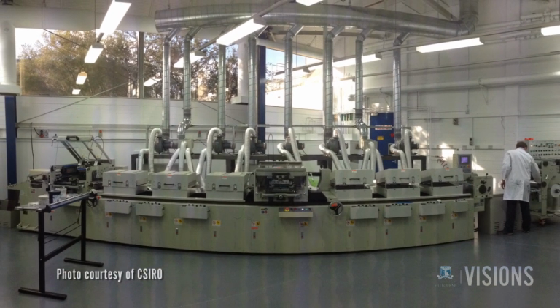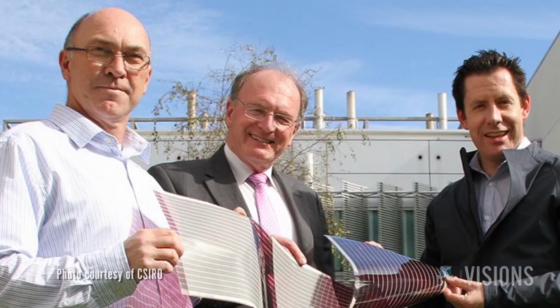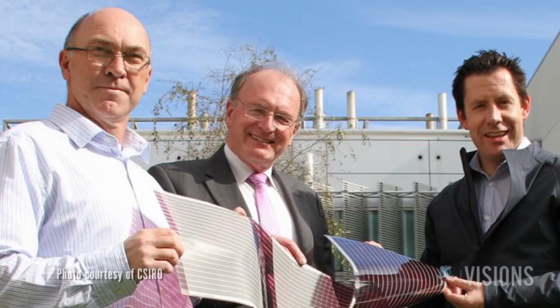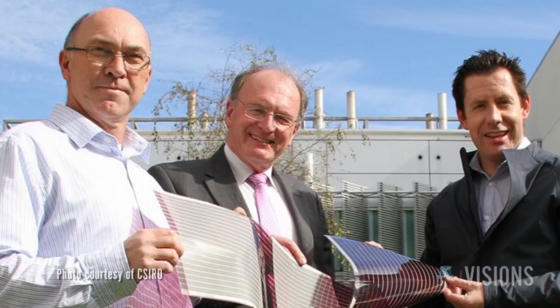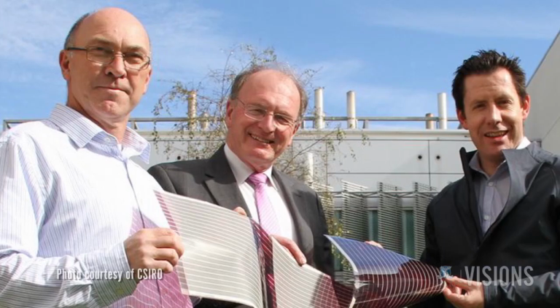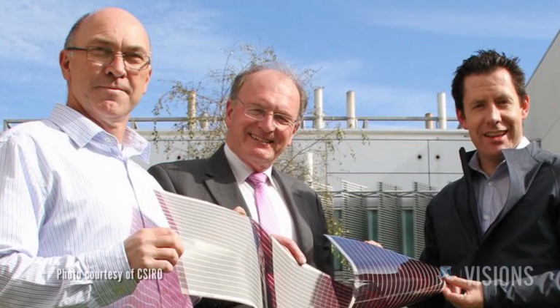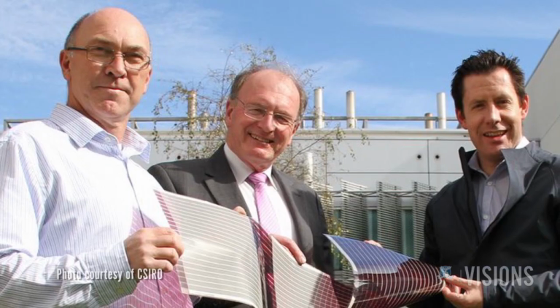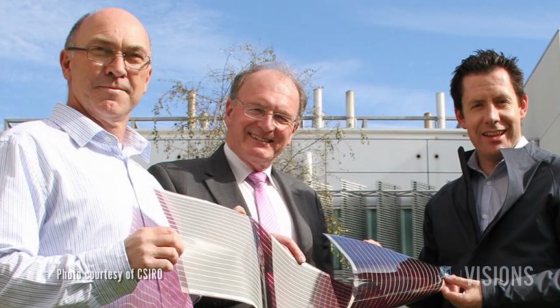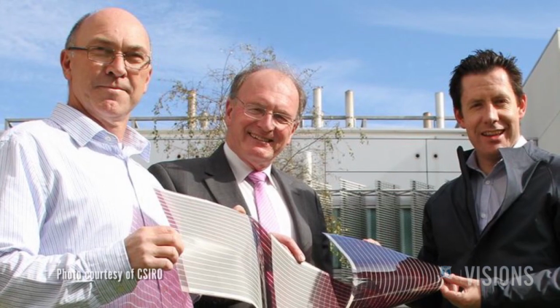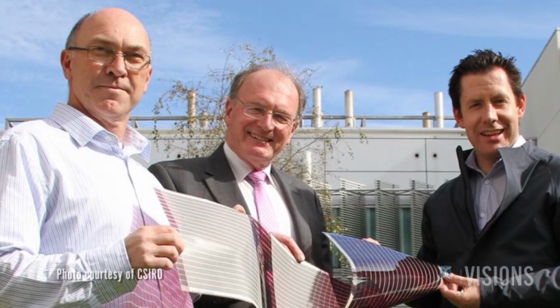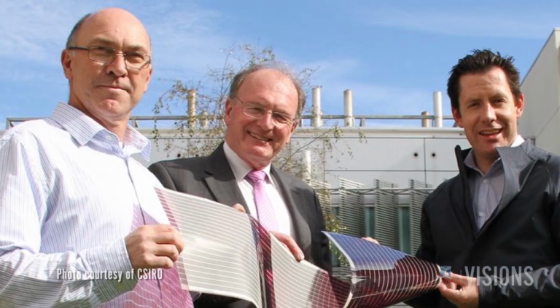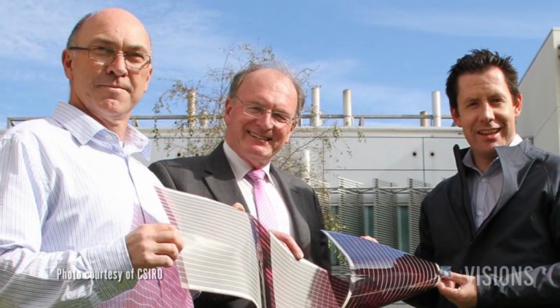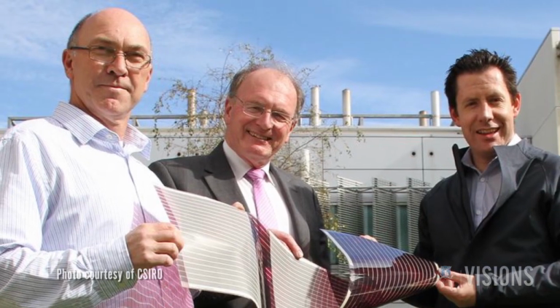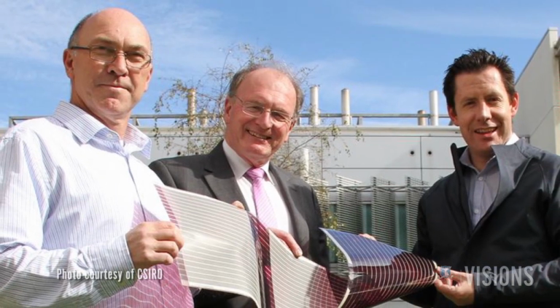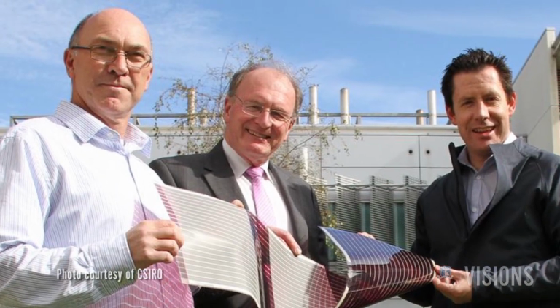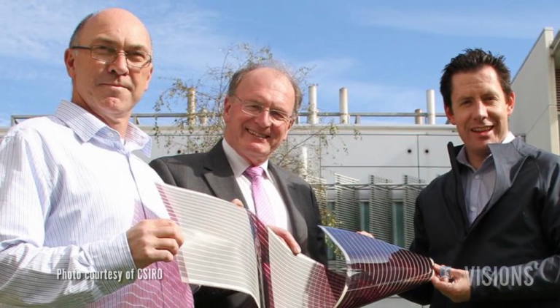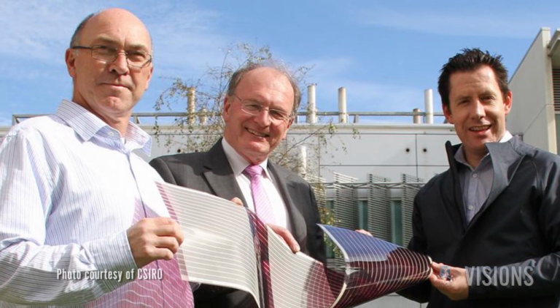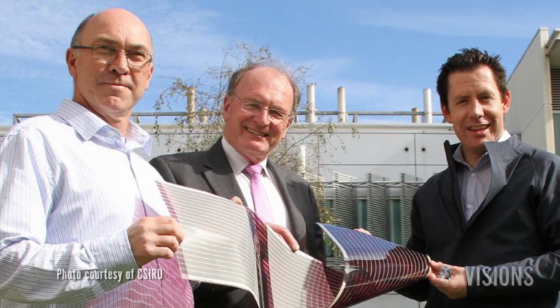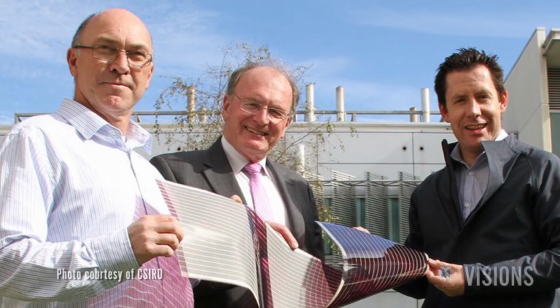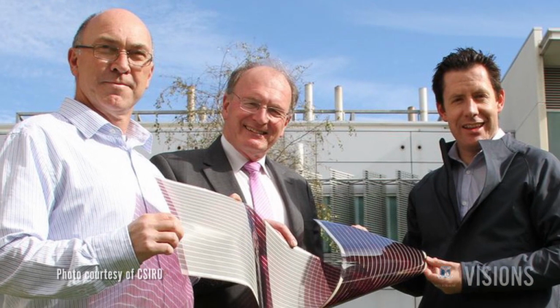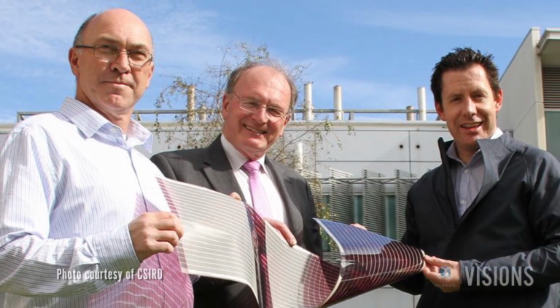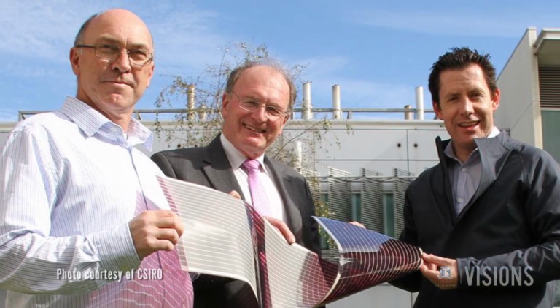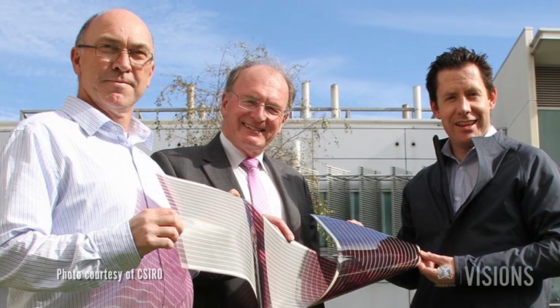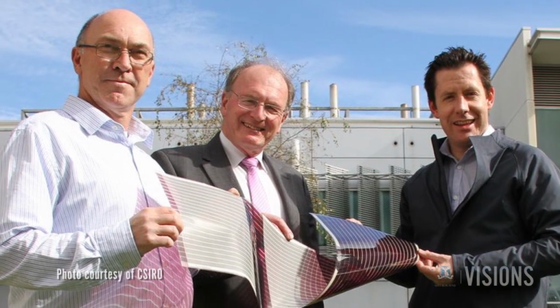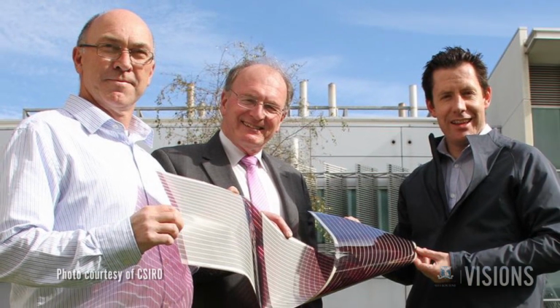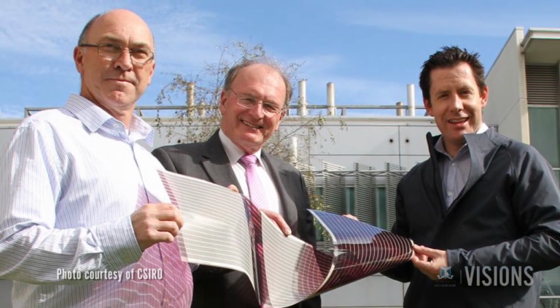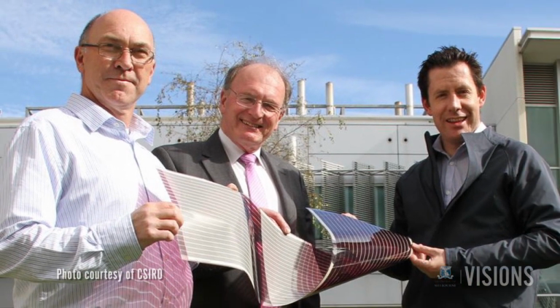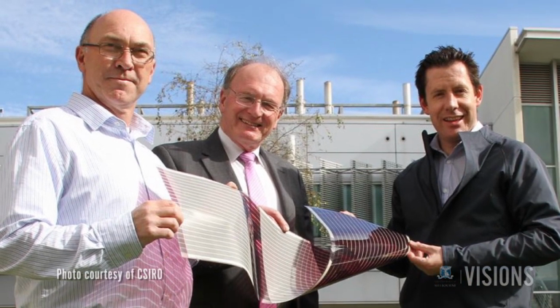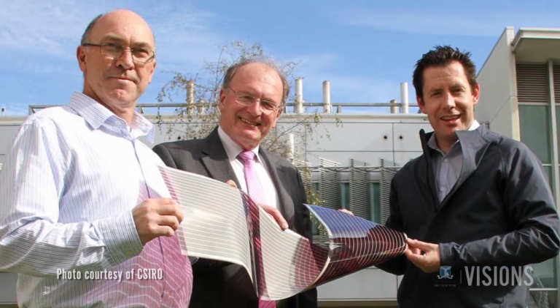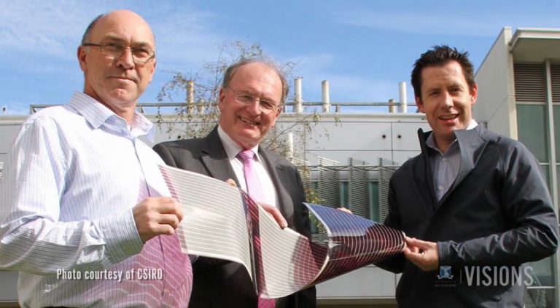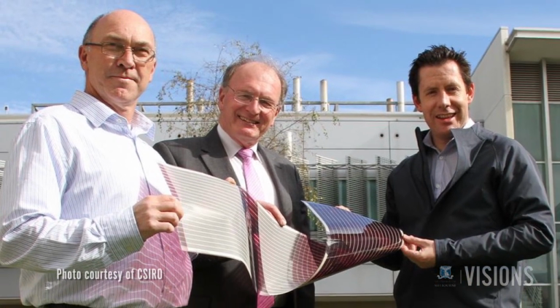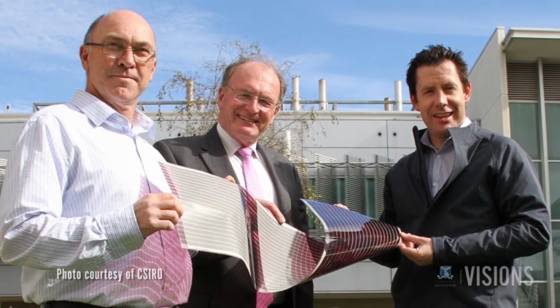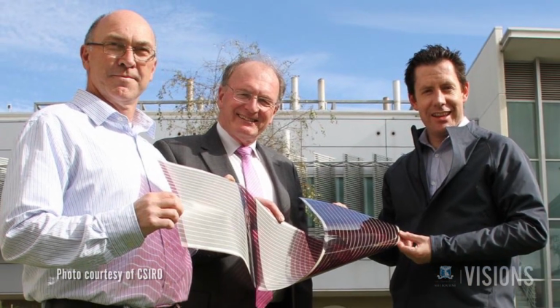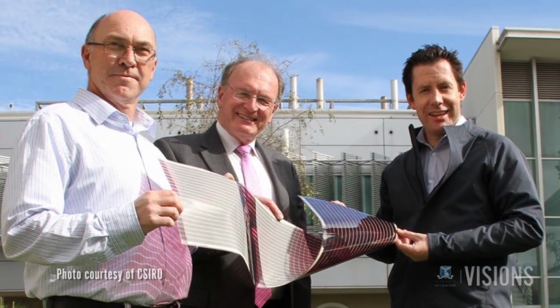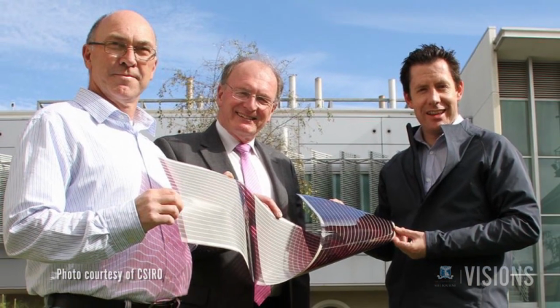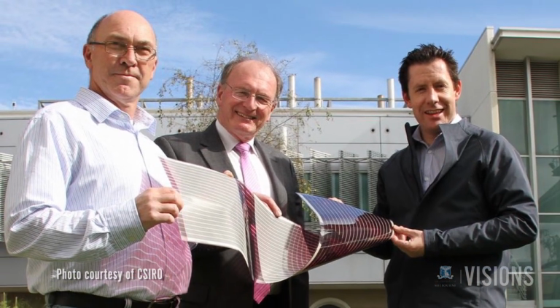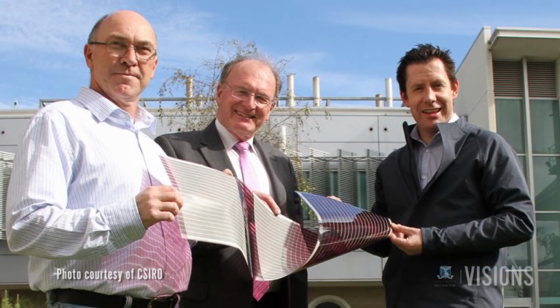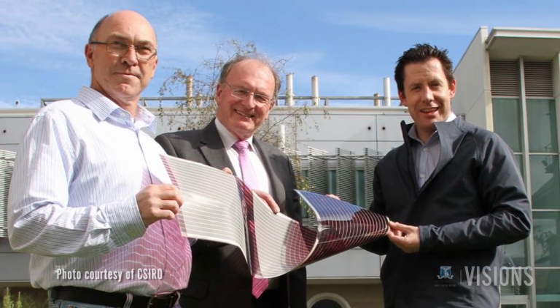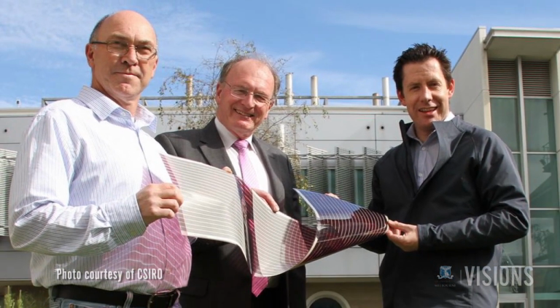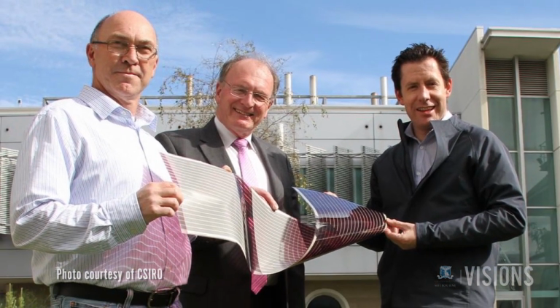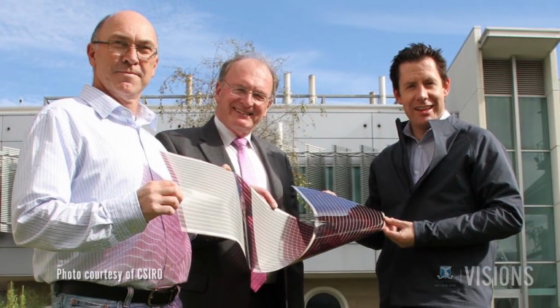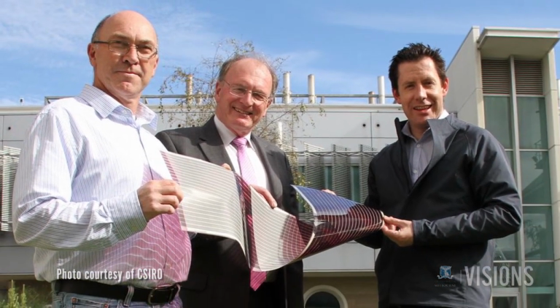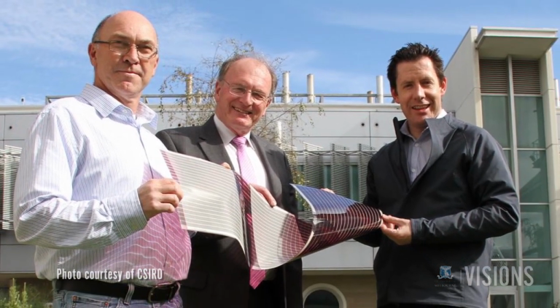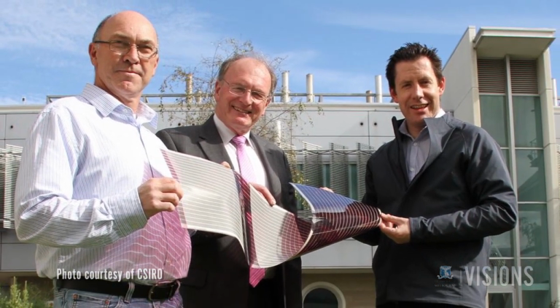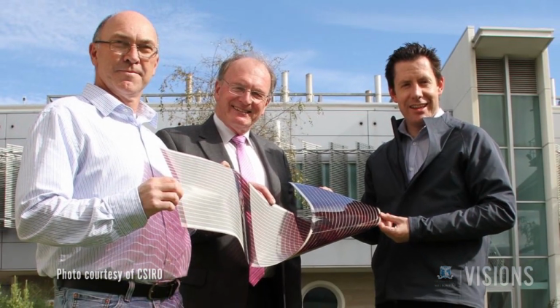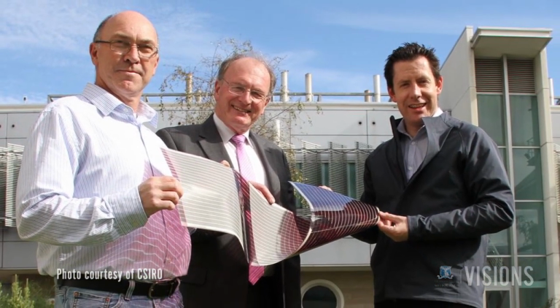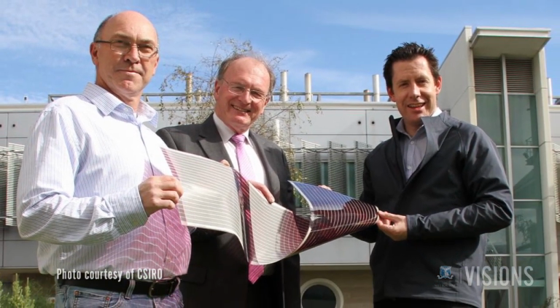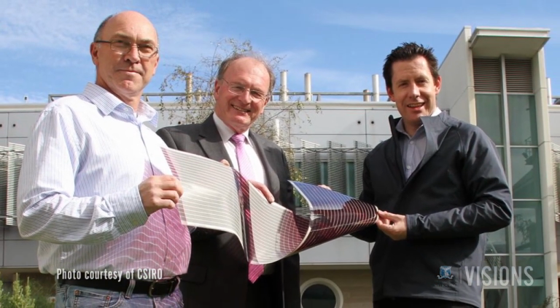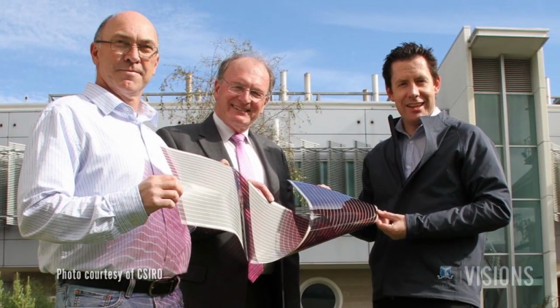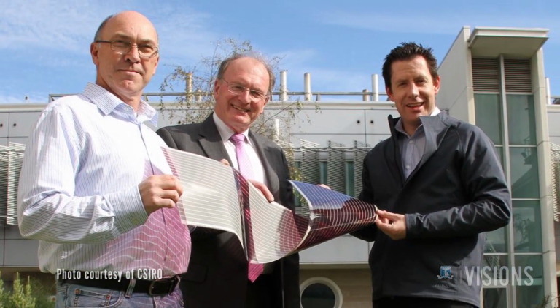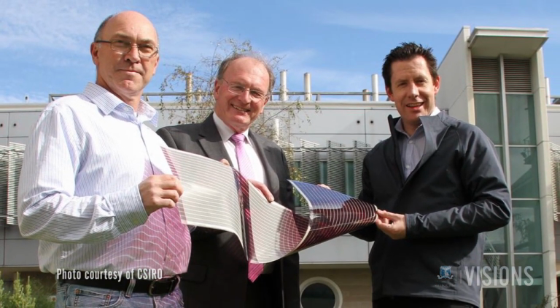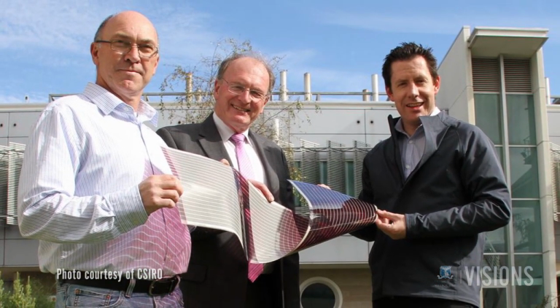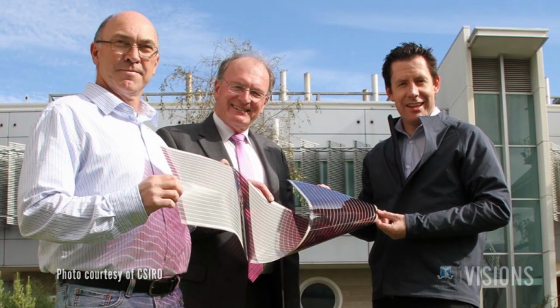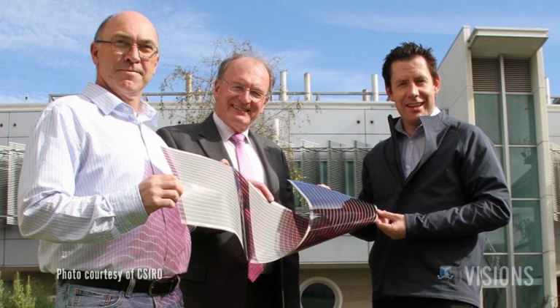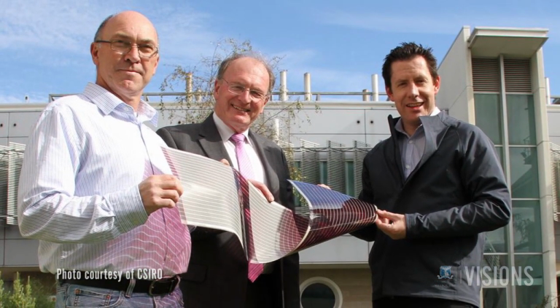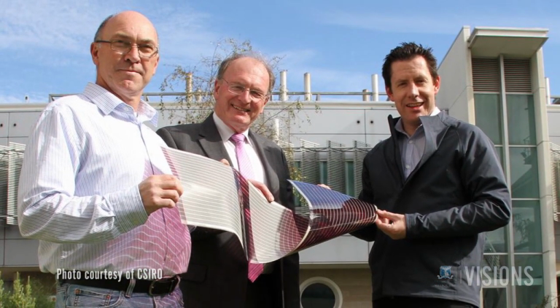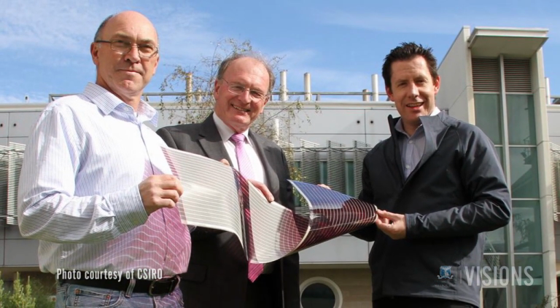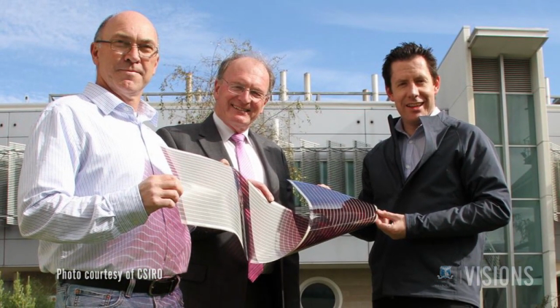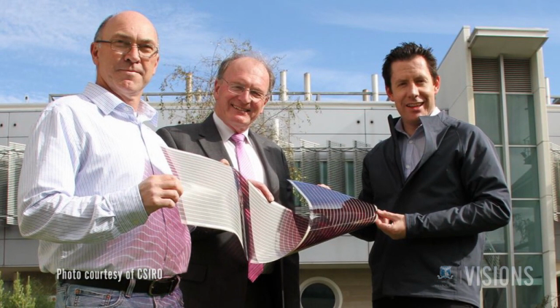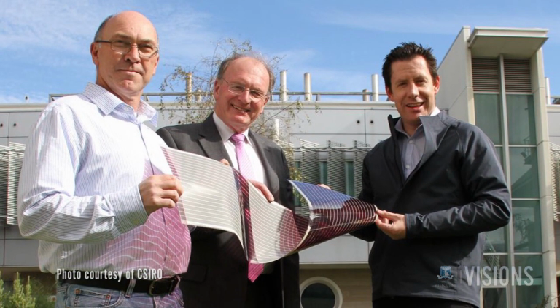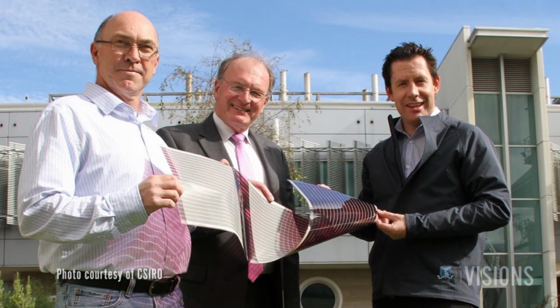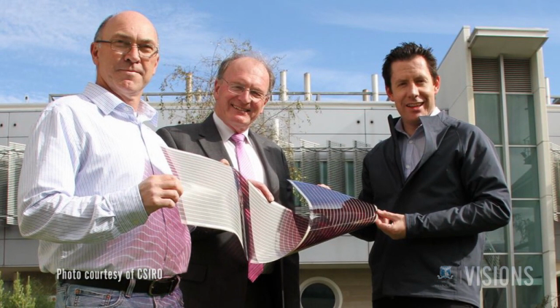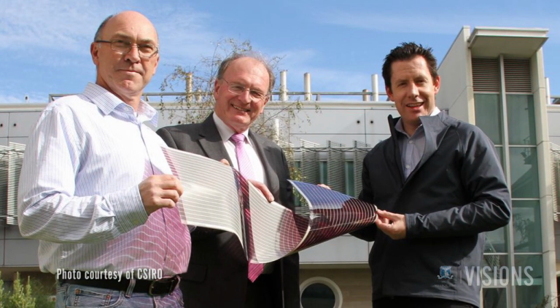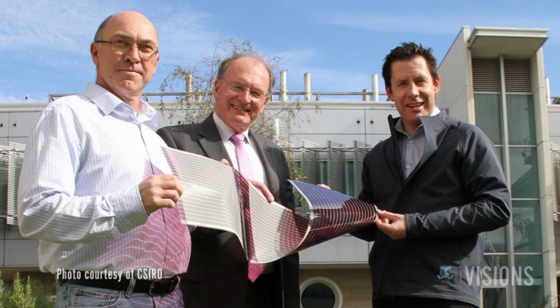Moving forward, Australia will potentially be home to one of the largest organic solar cell printing facilities in the world.